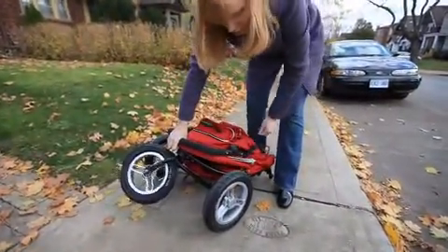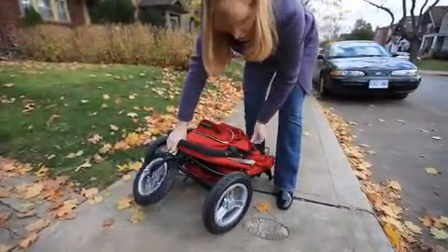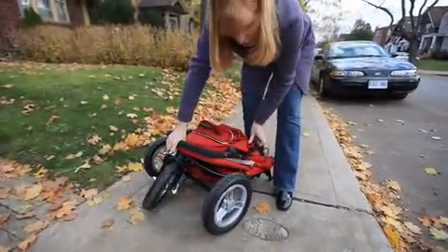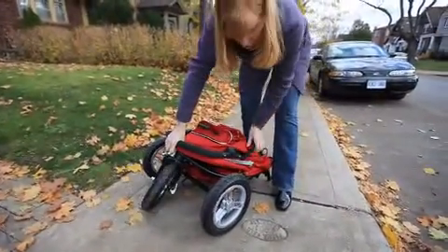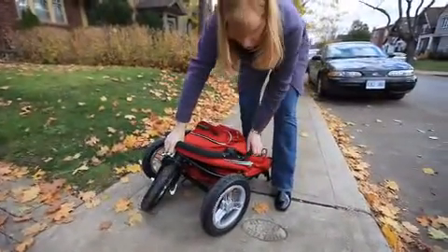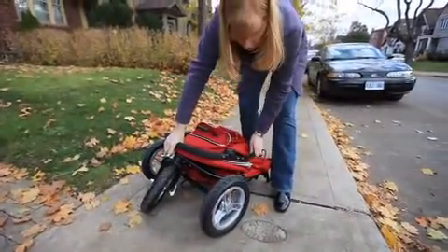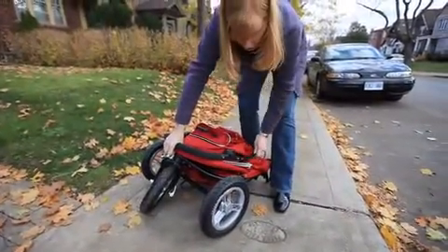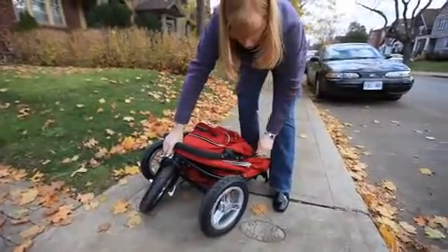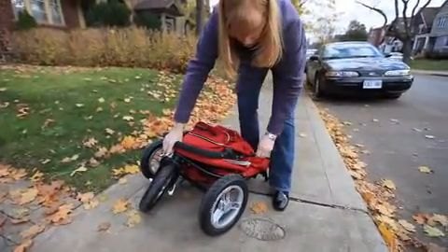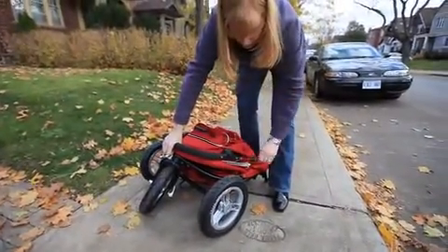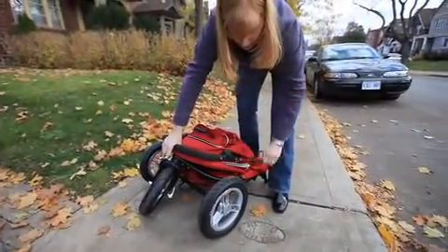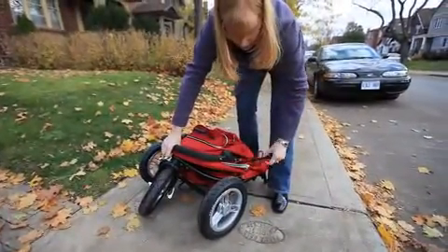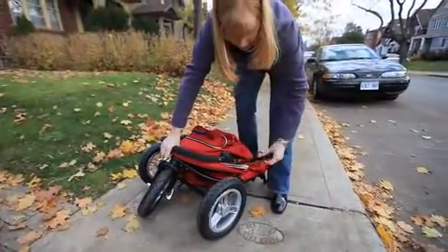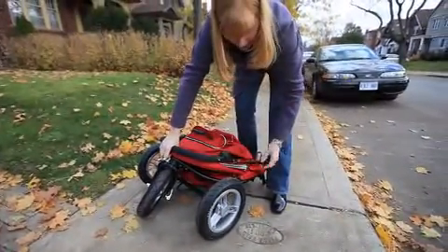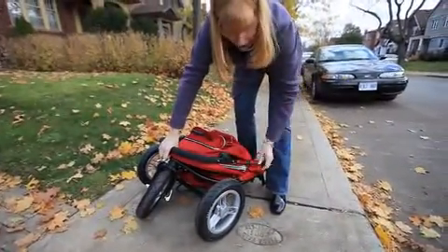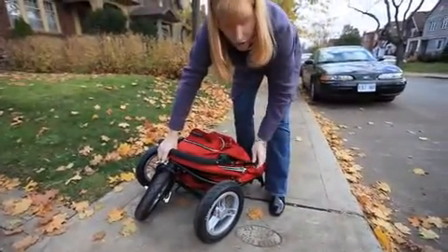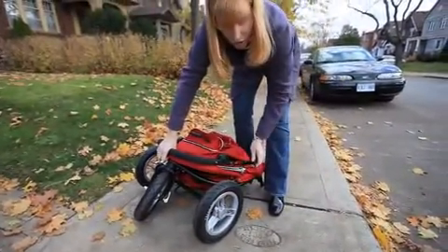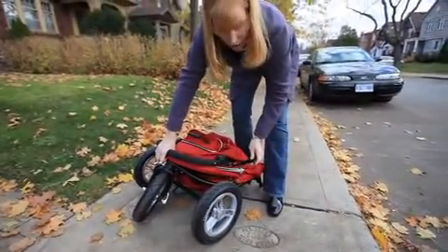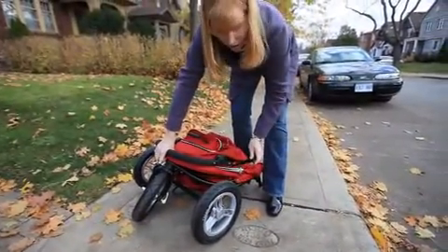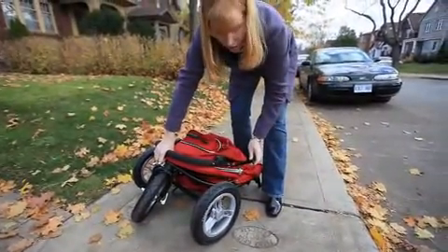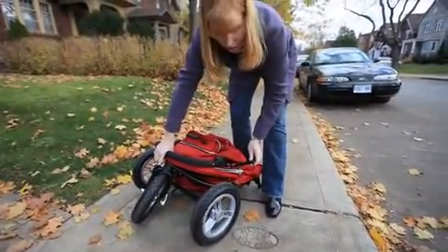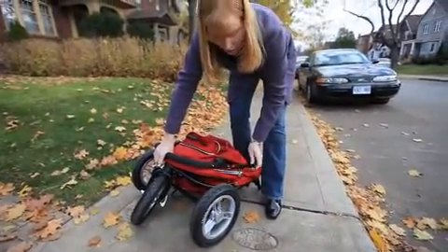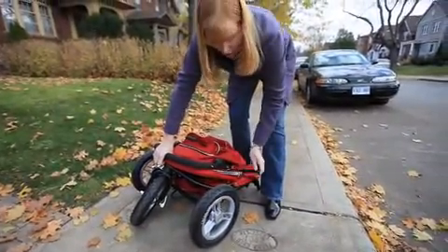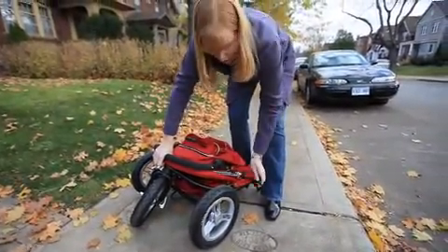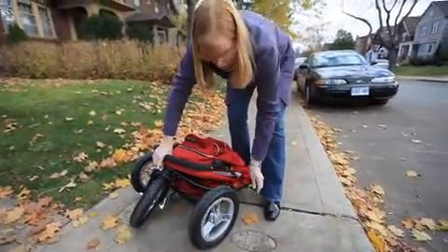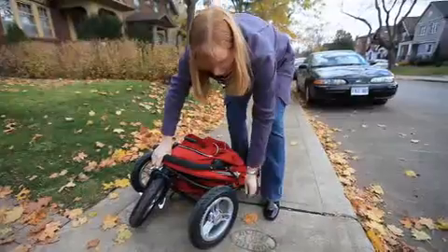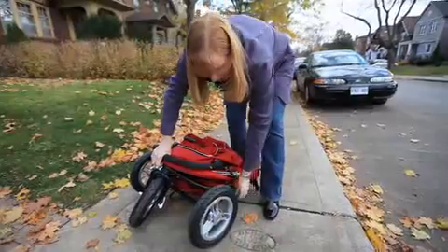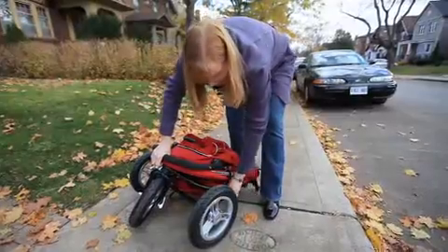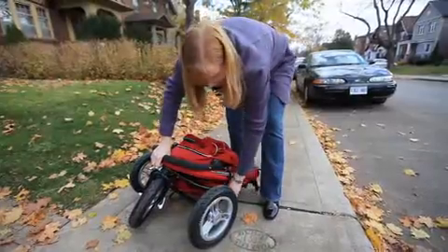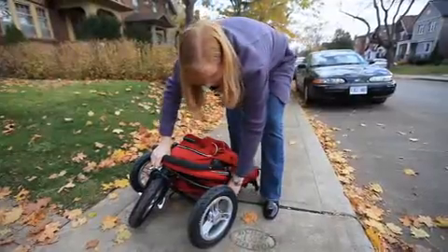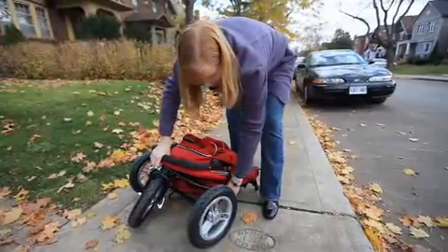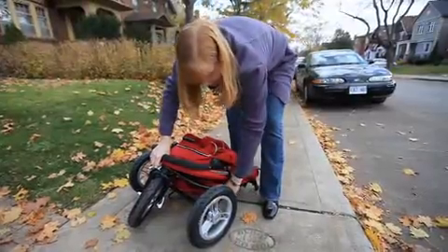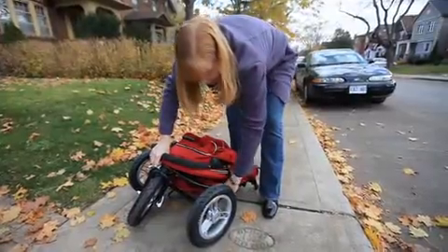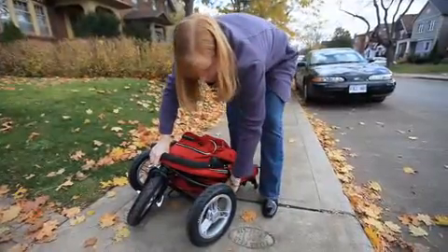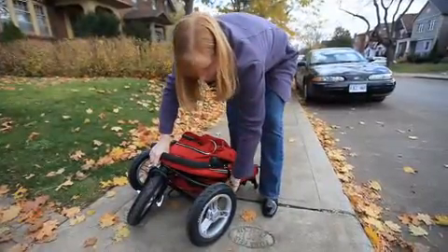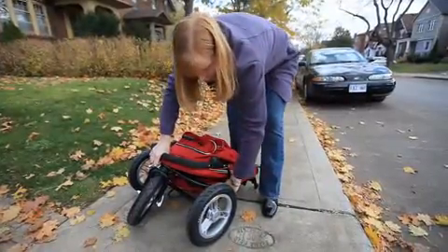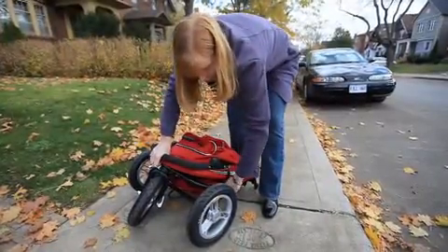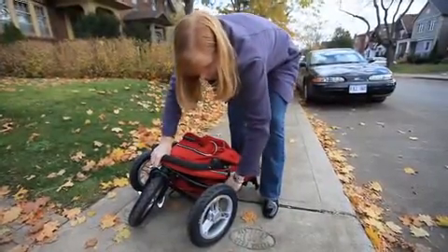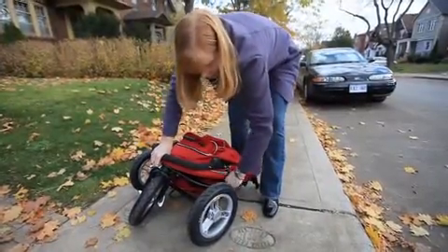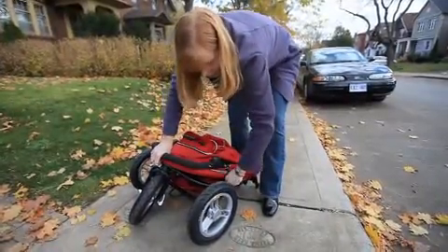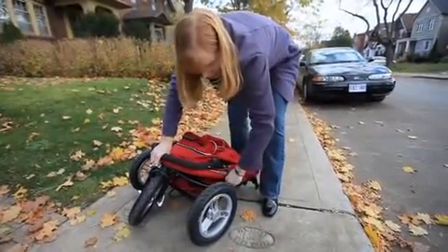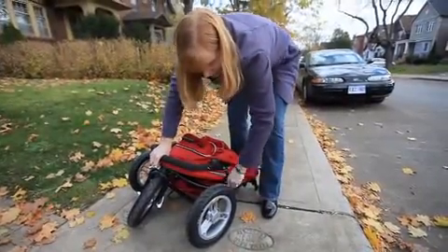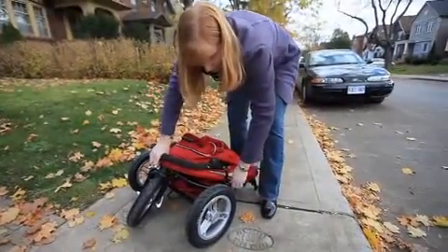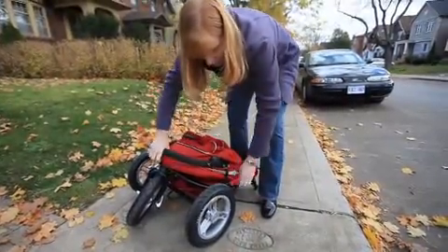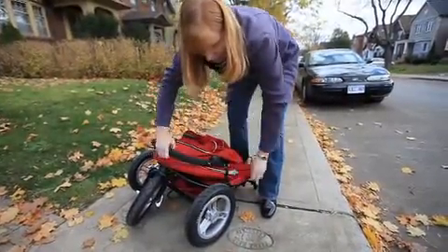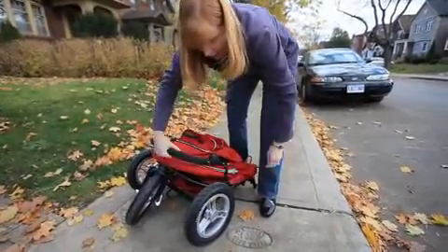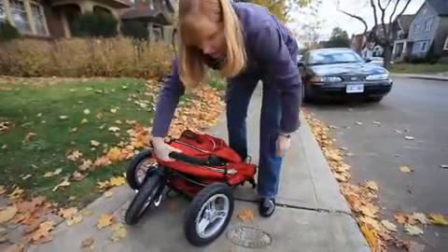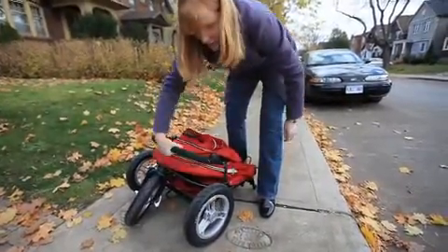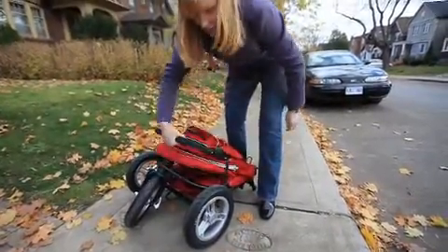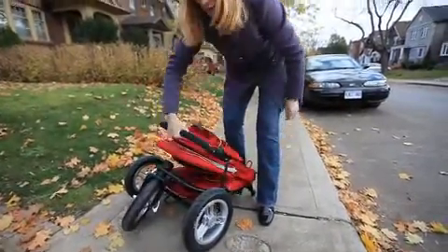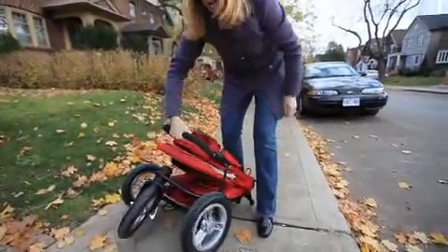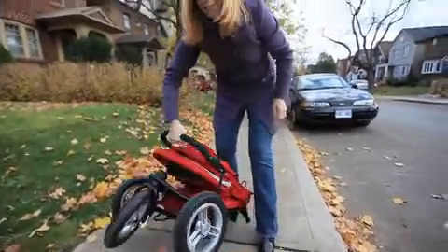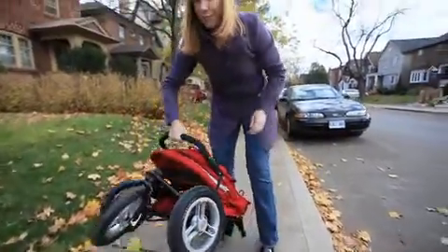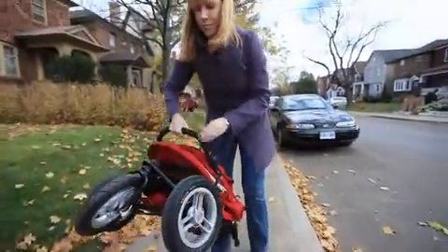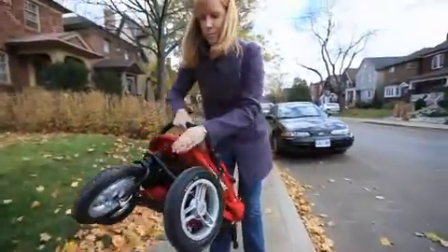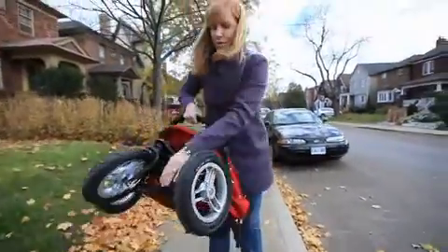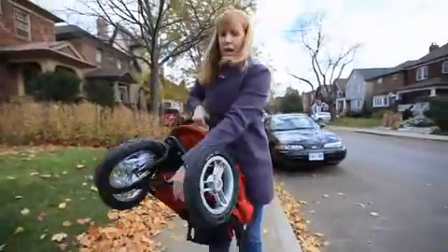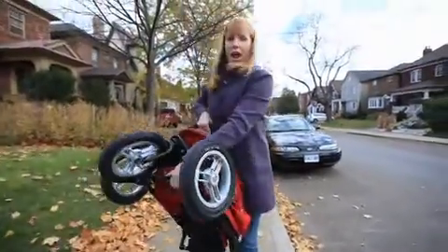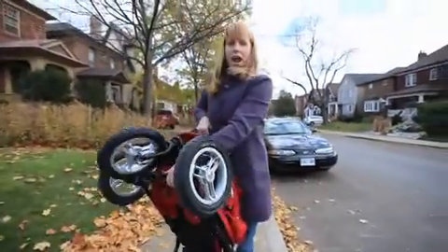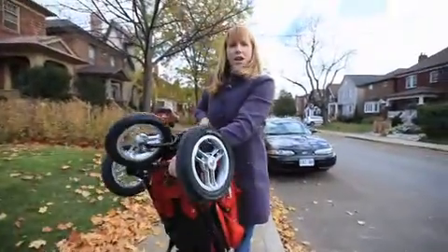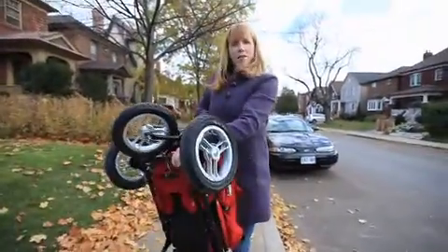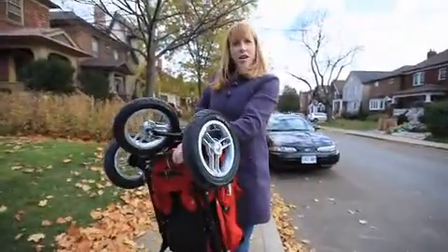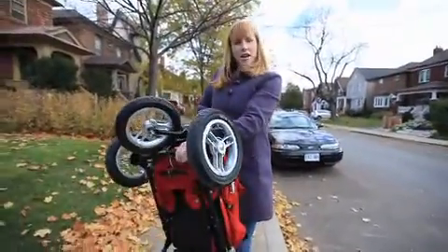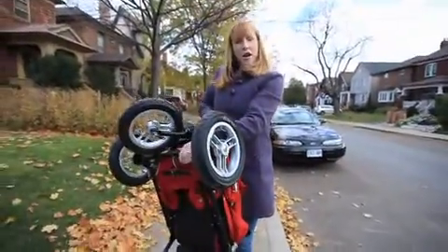Your stroller is folded and now you can lock it with the locking strap on the left side of the stroller. Pull that, tighten it, and you're ready to go.